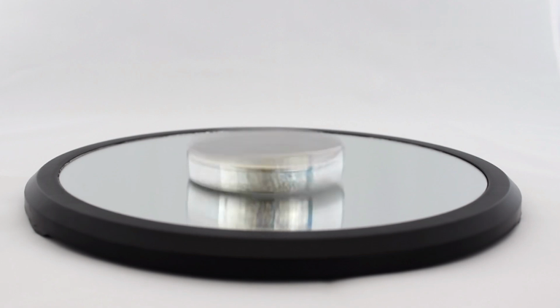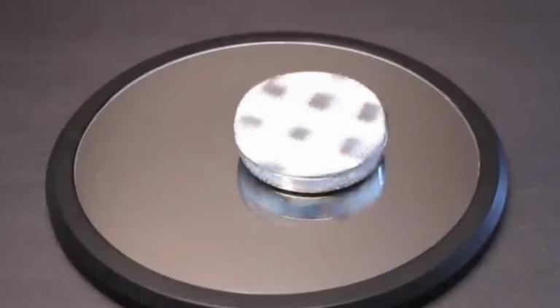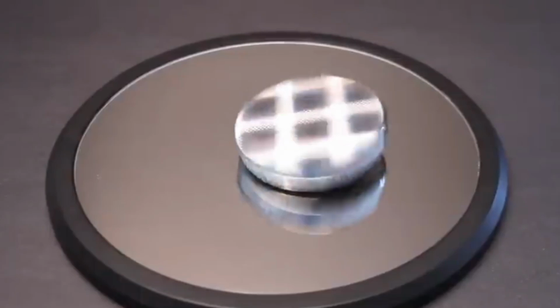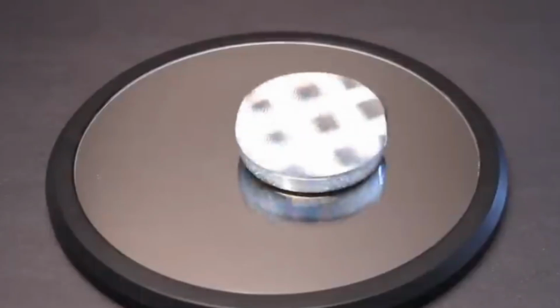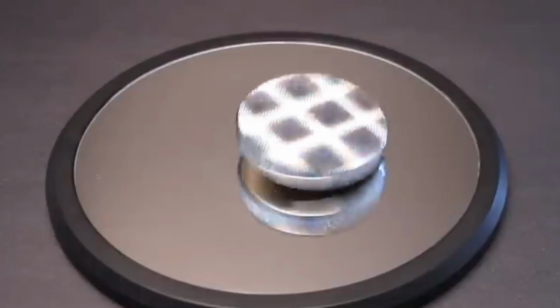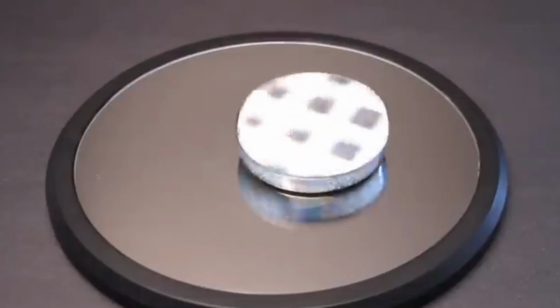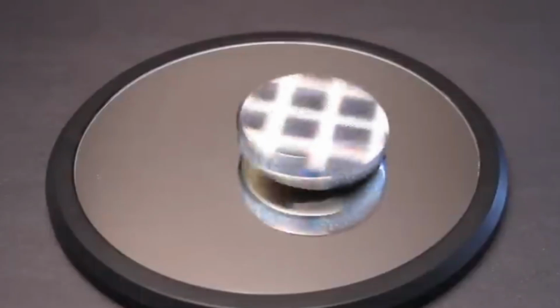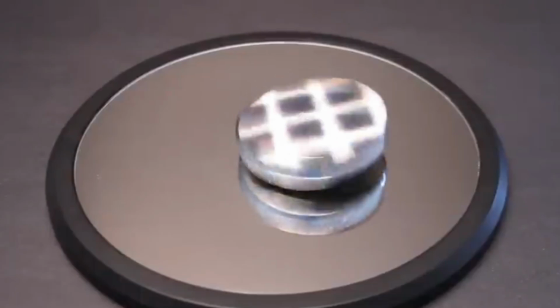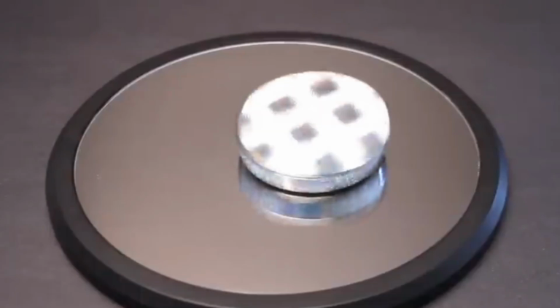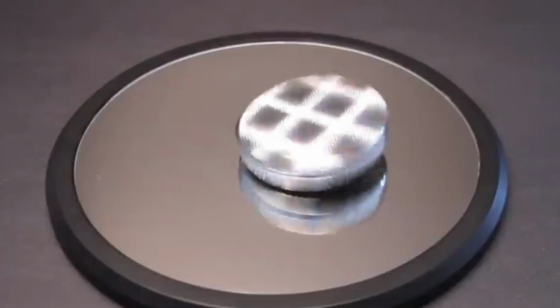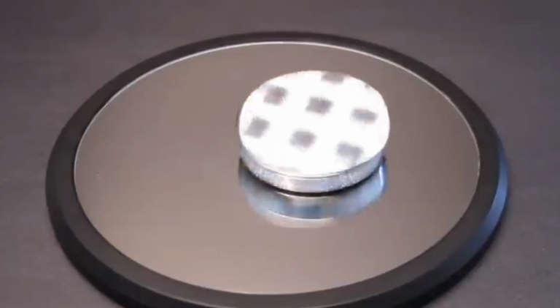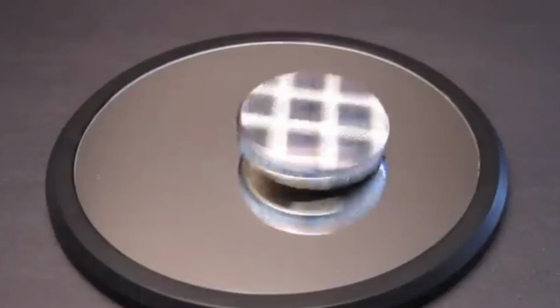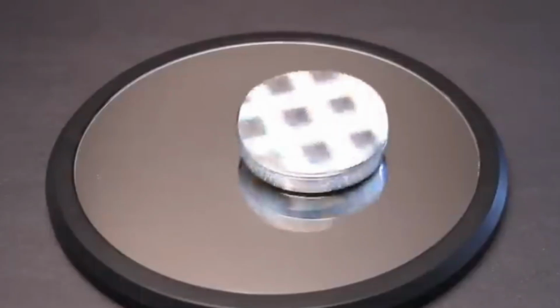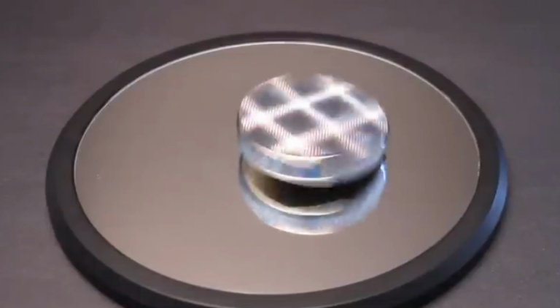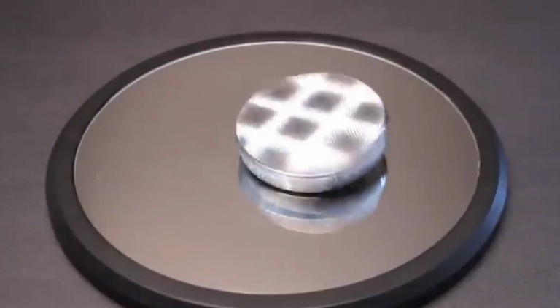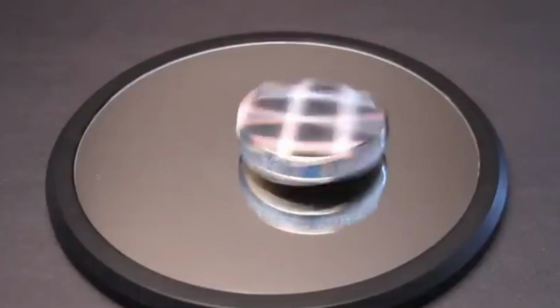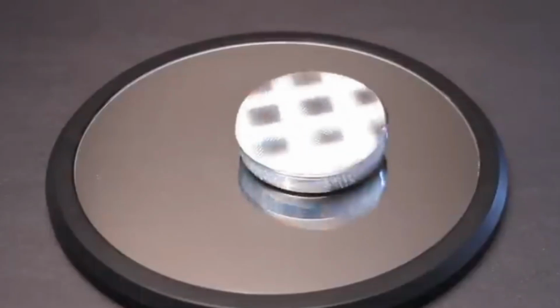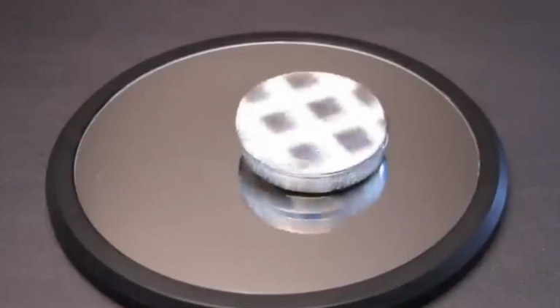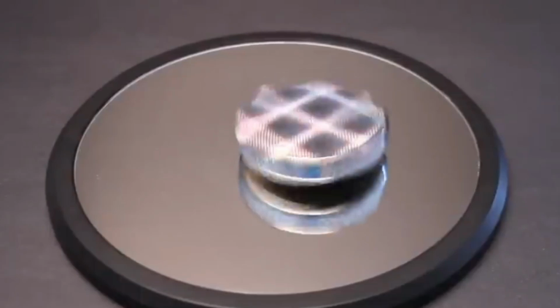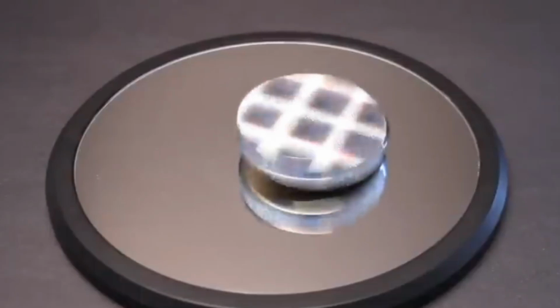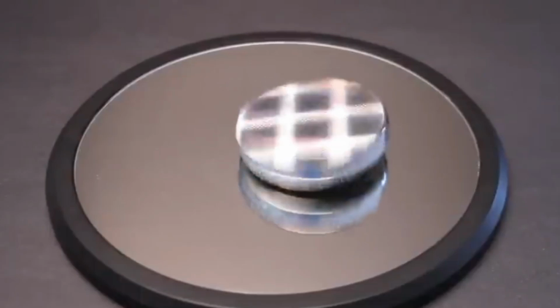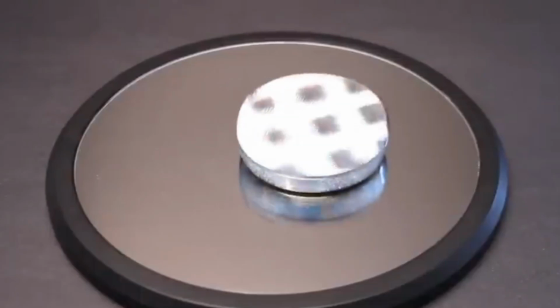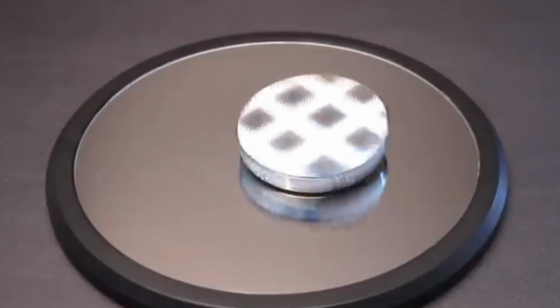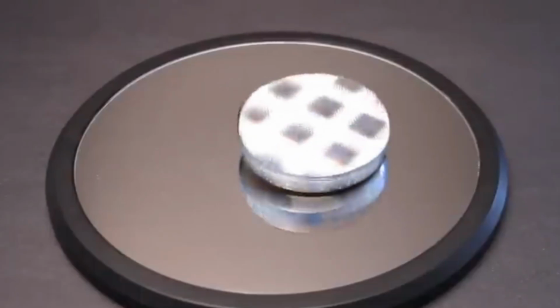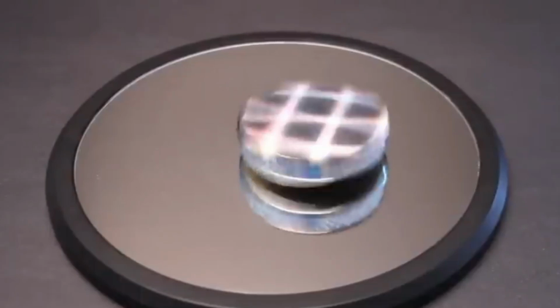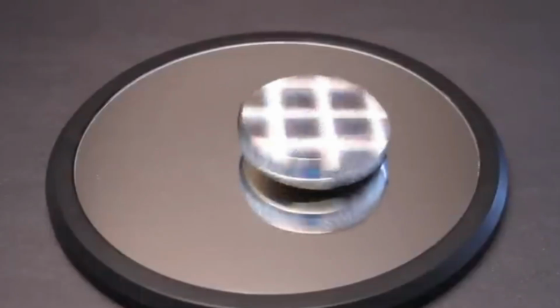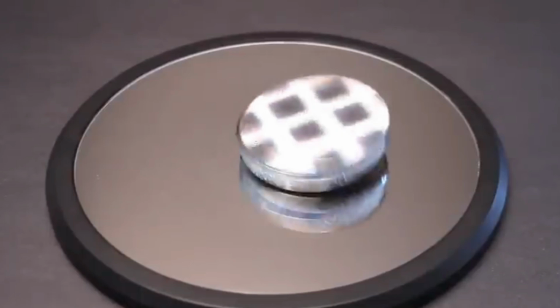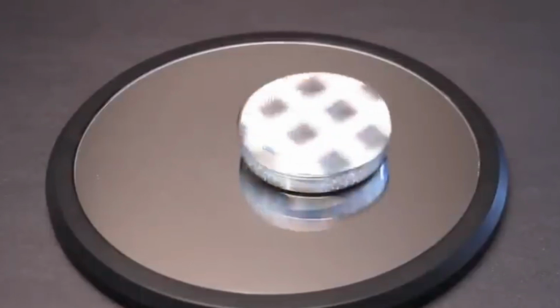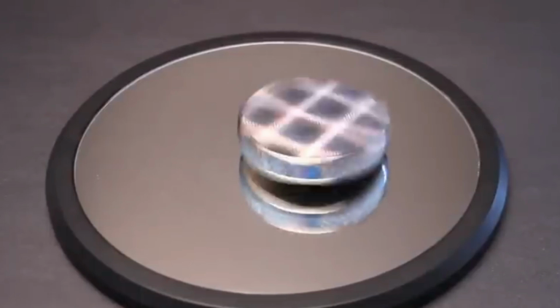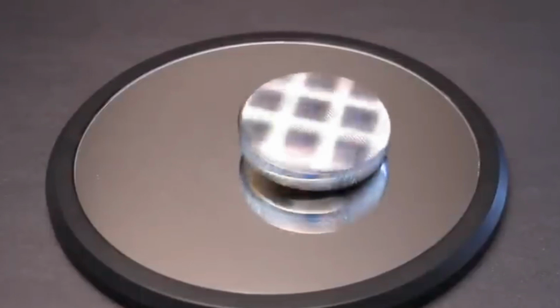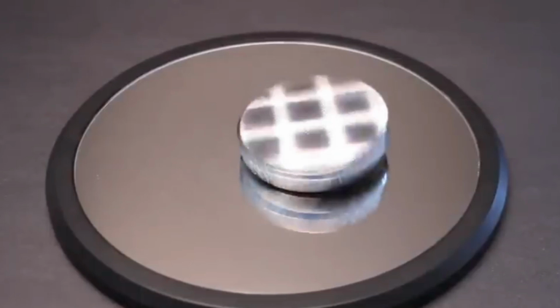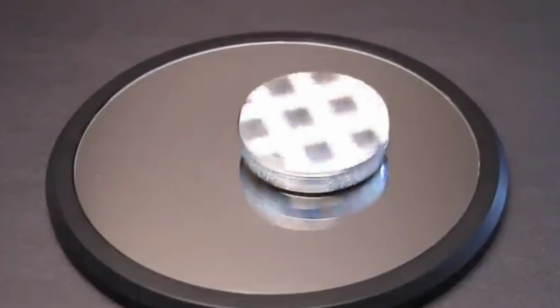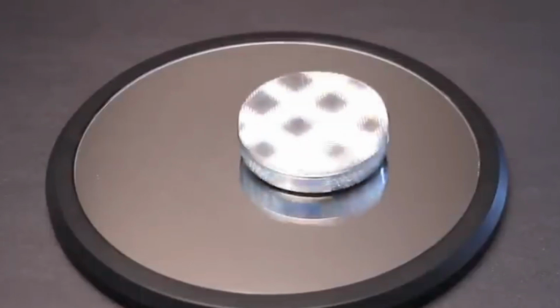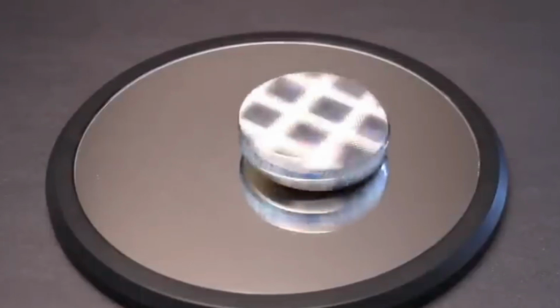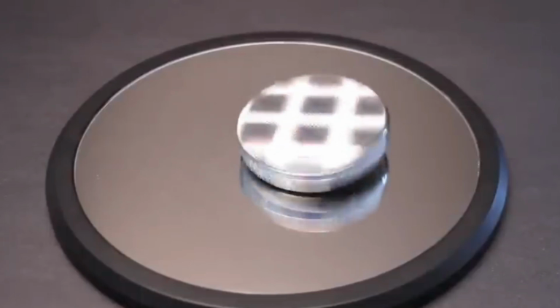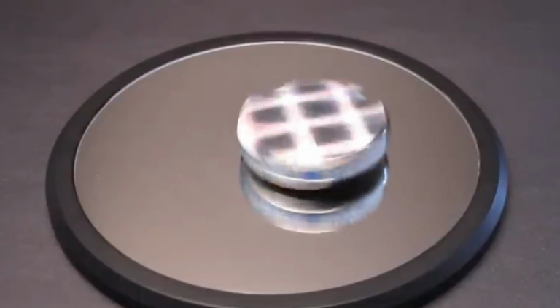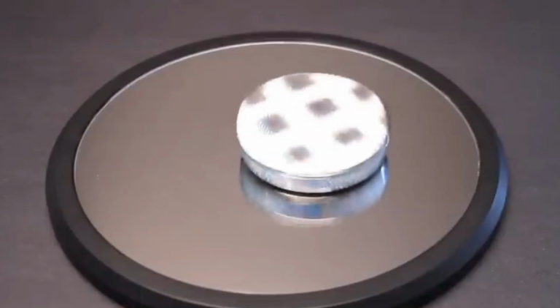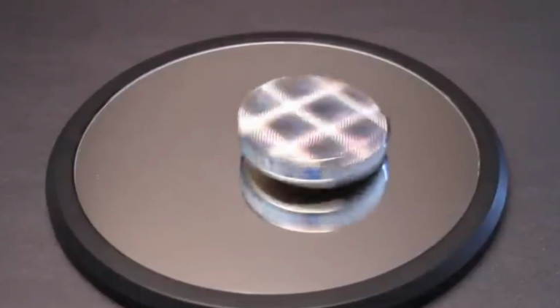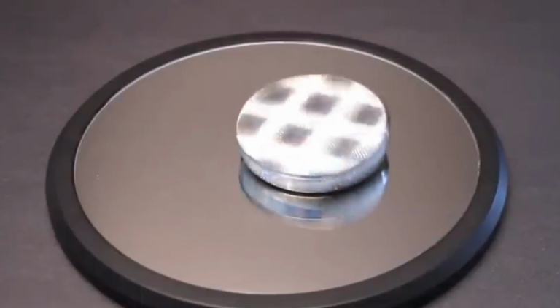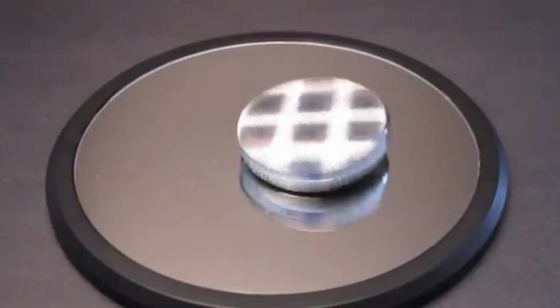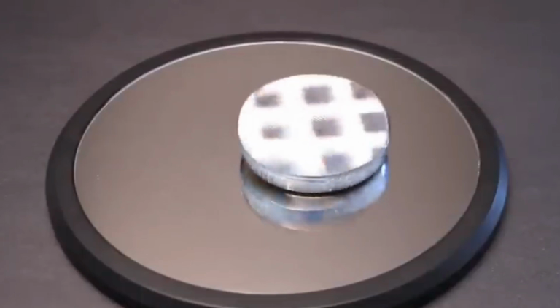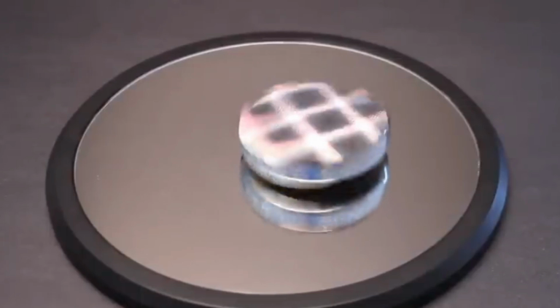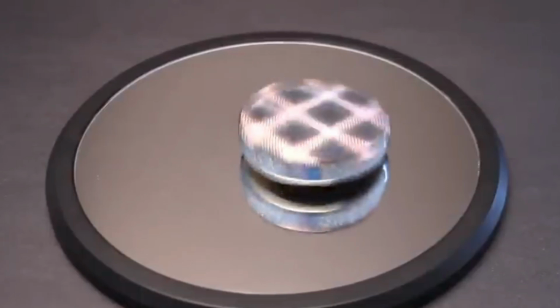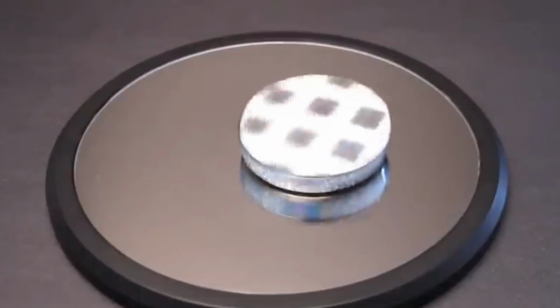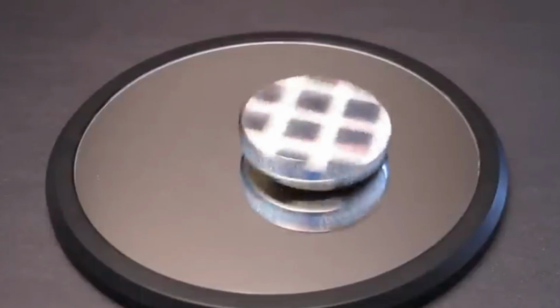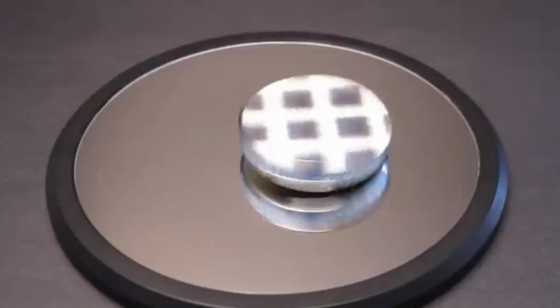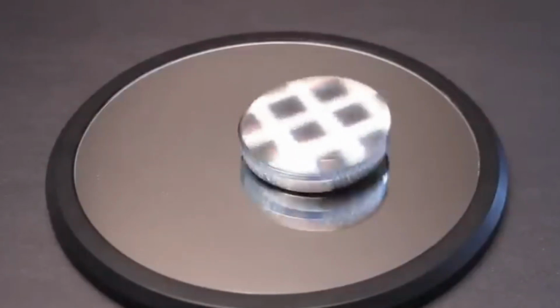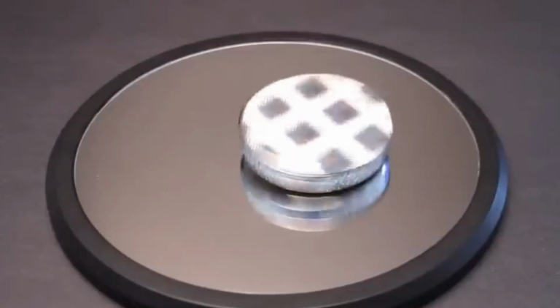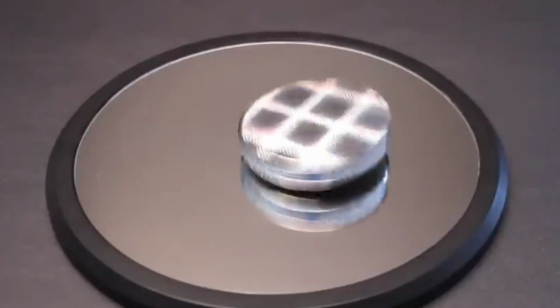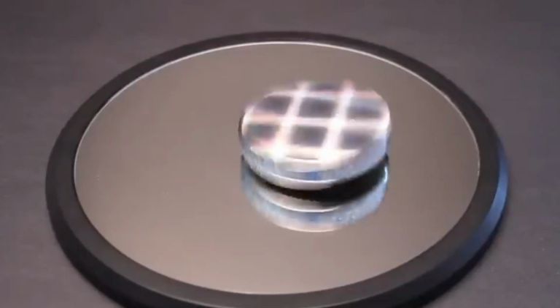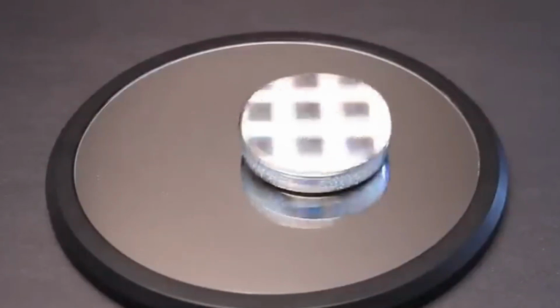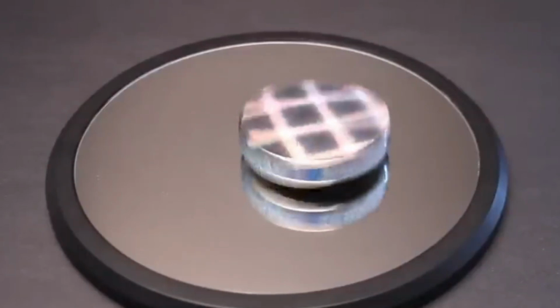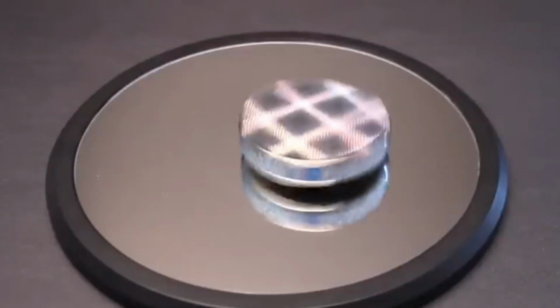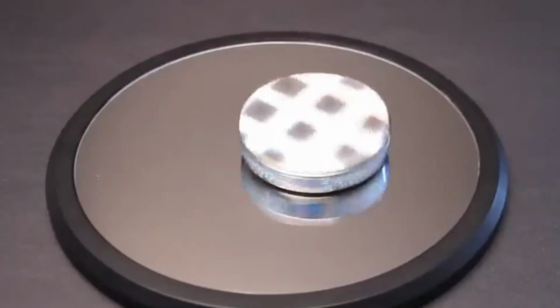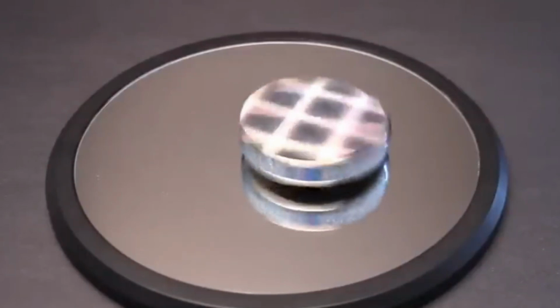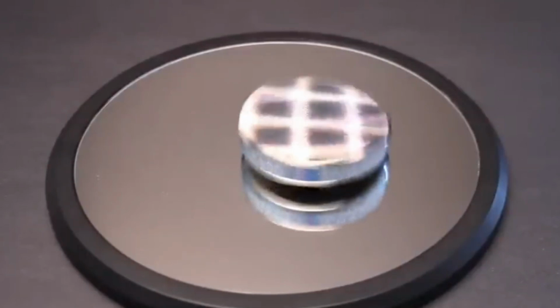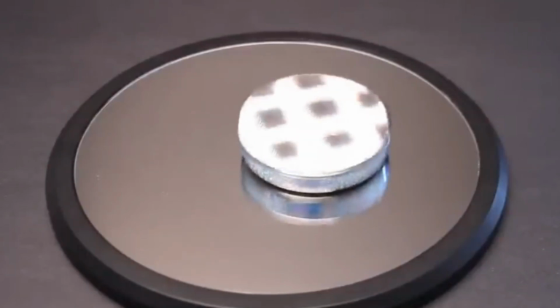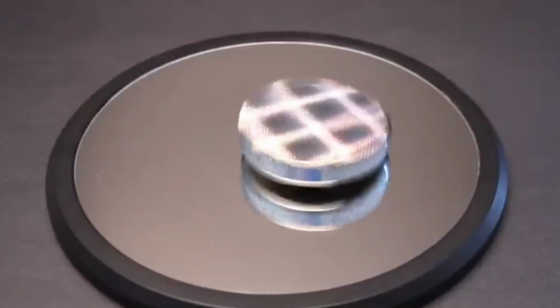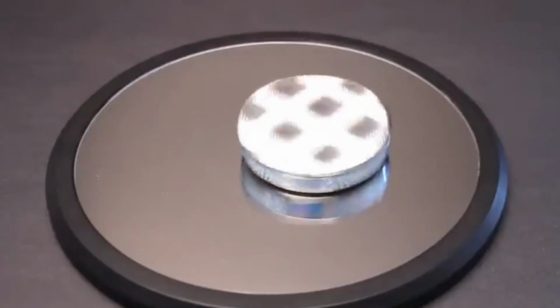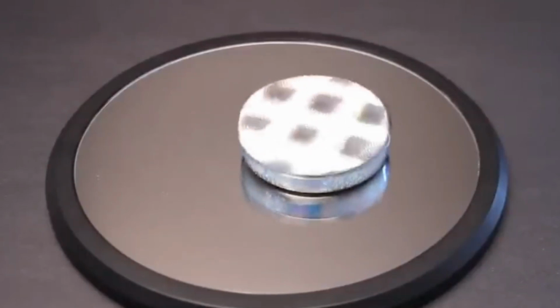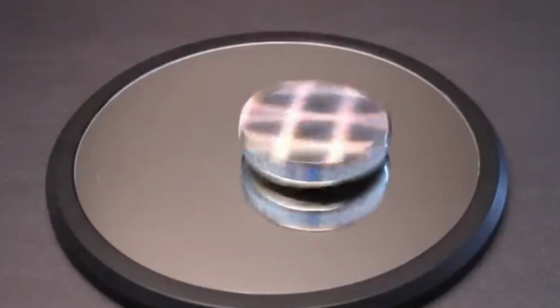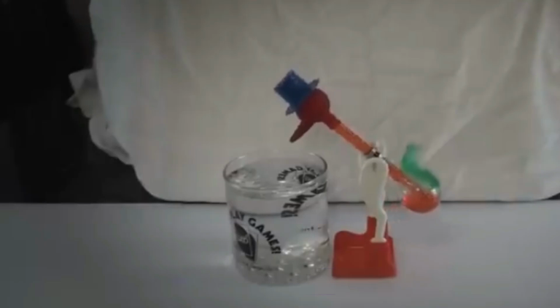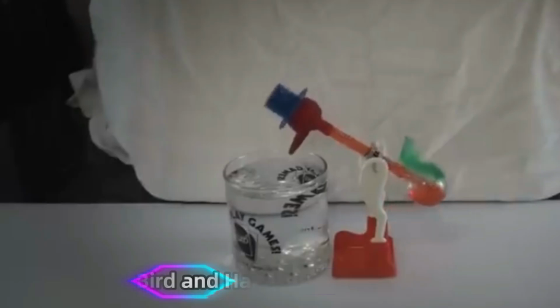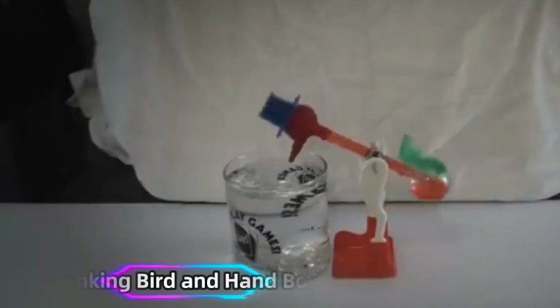It's perfect for anyone fascinated by motion and energy, offering hours of educational fun. Its ability to combine learning with entertainment makes it a must-have for science enthusiasts.